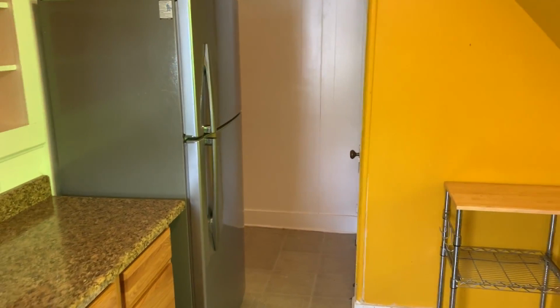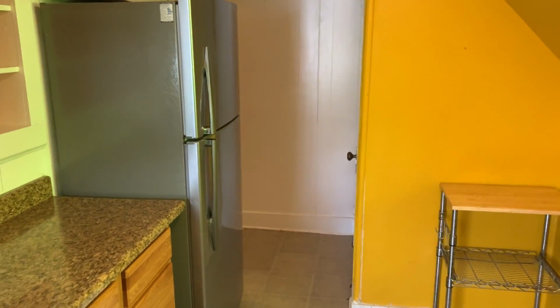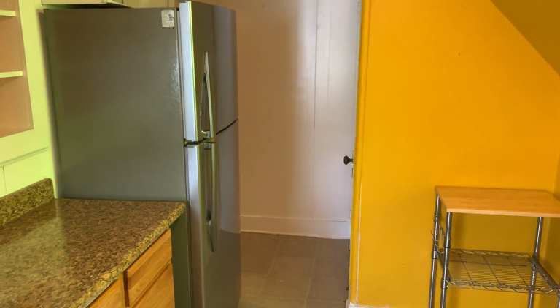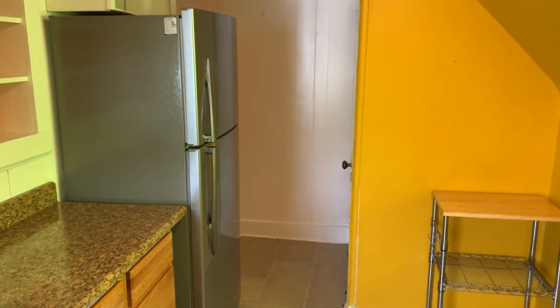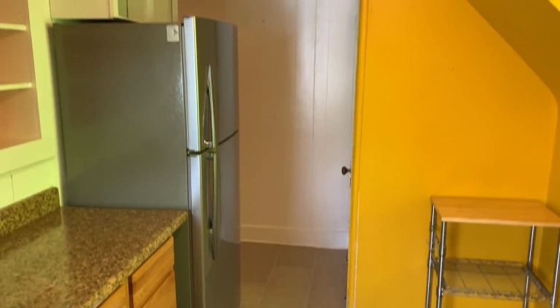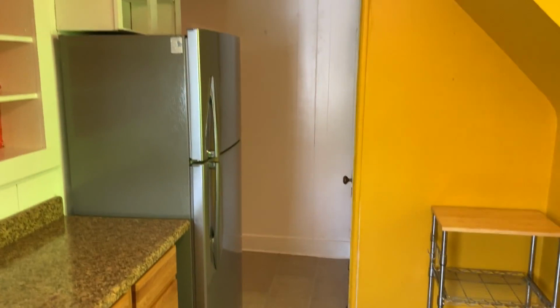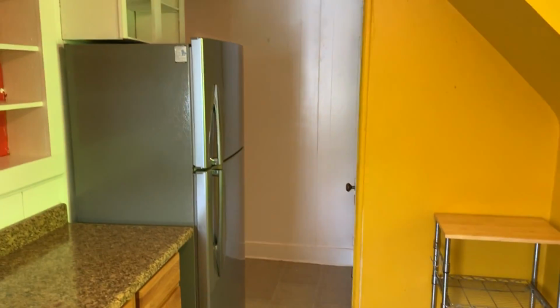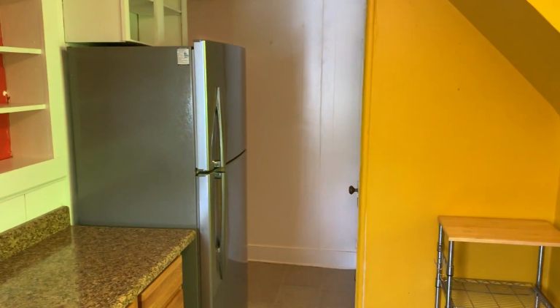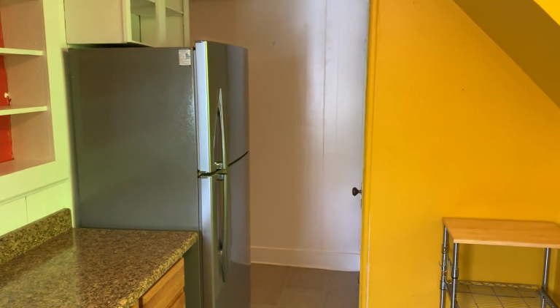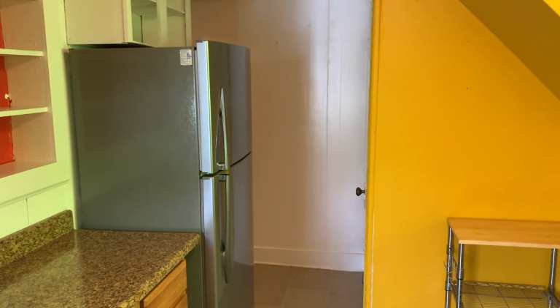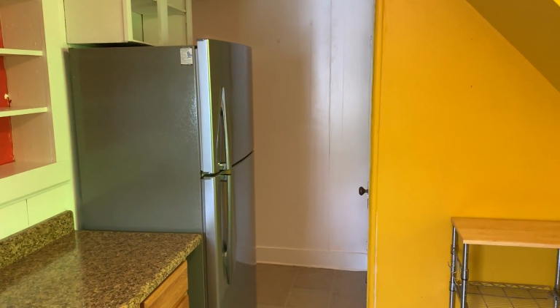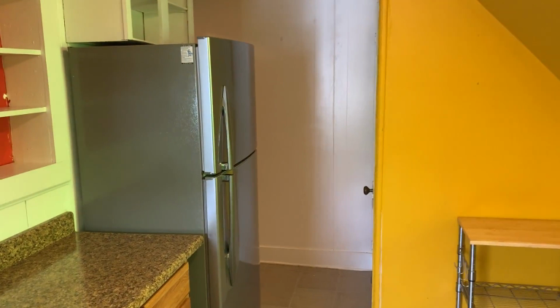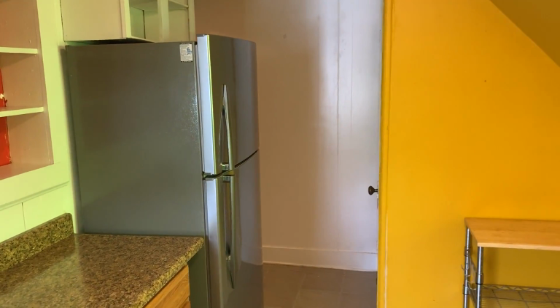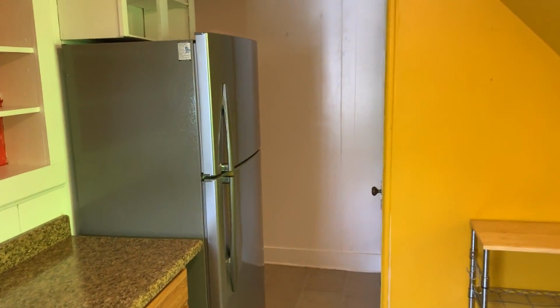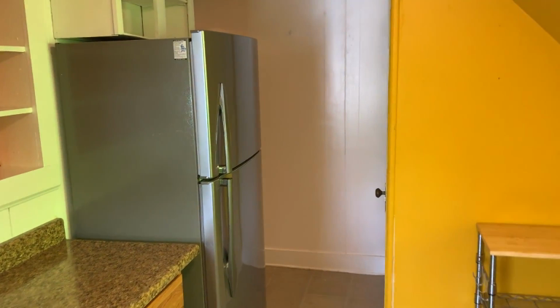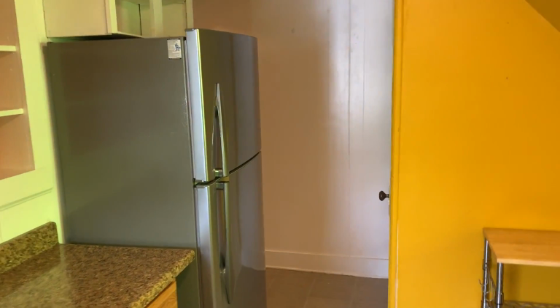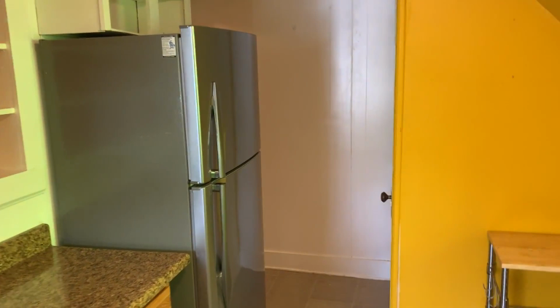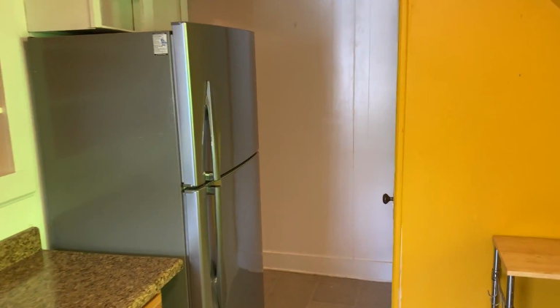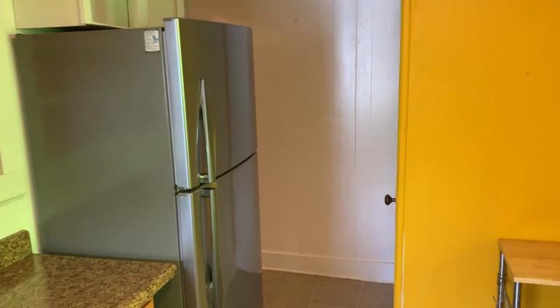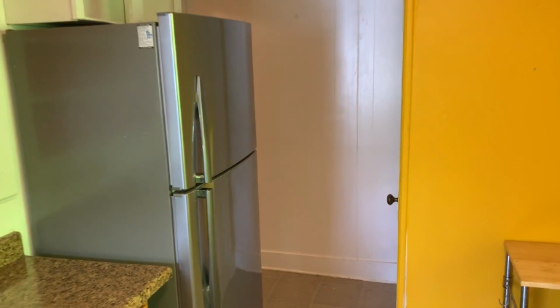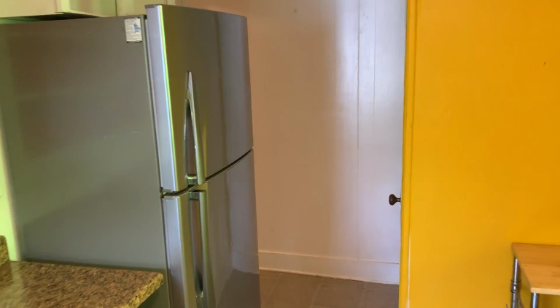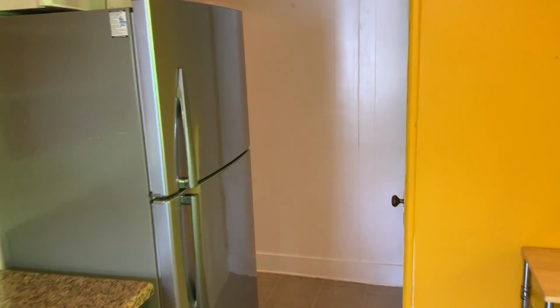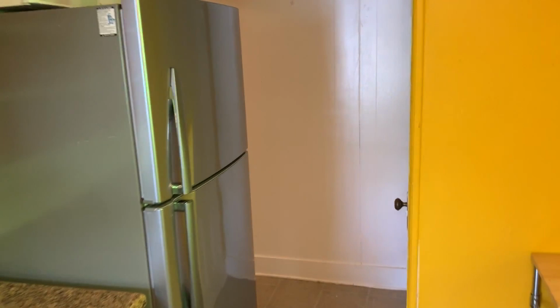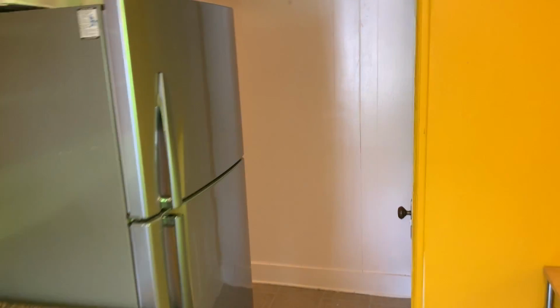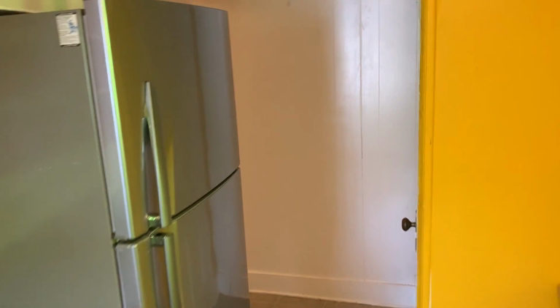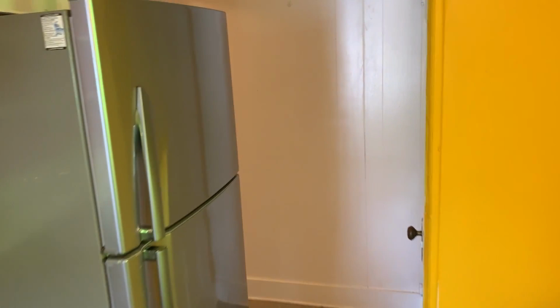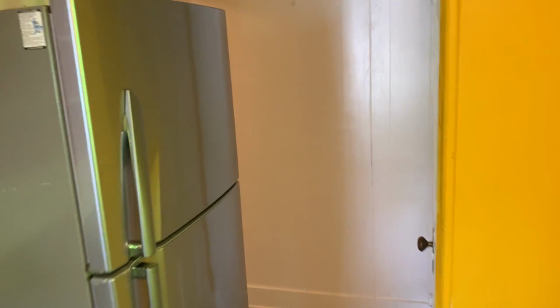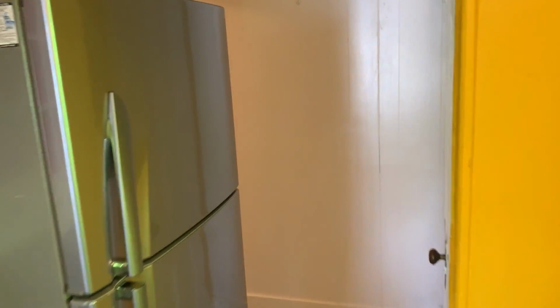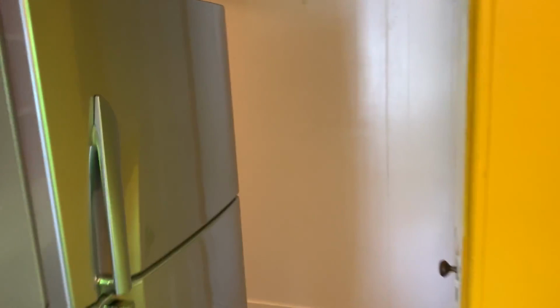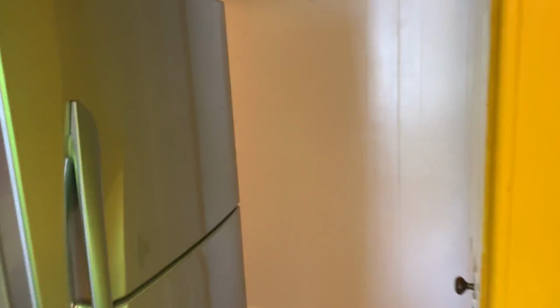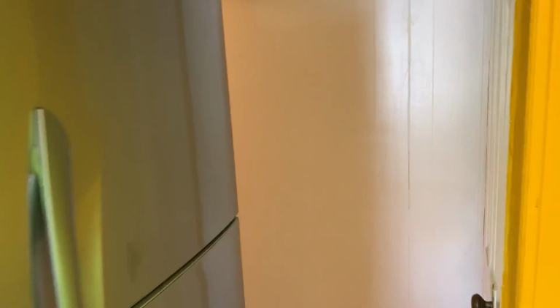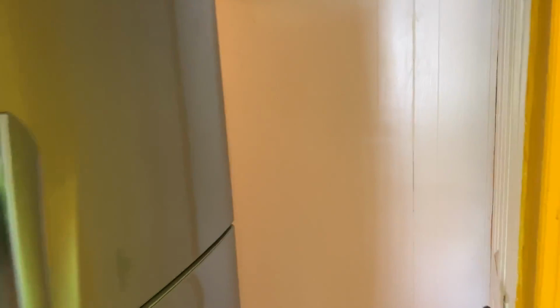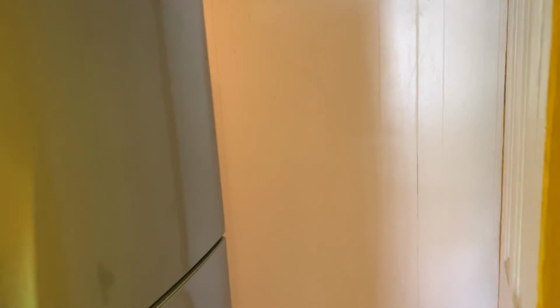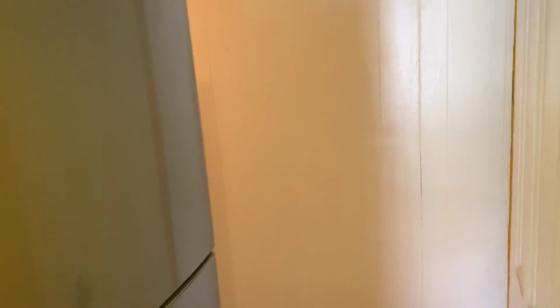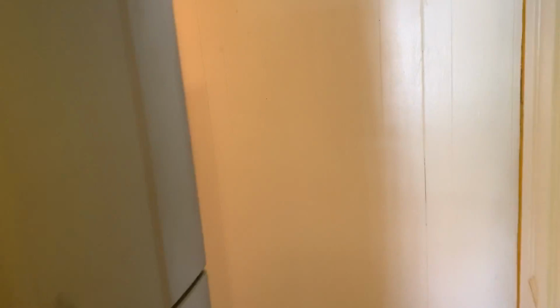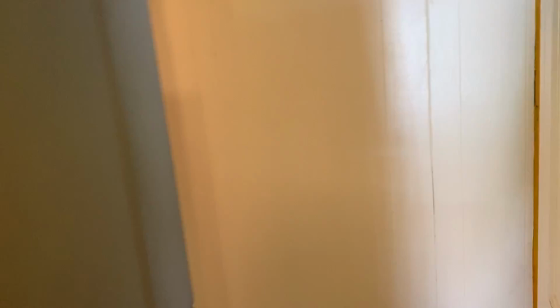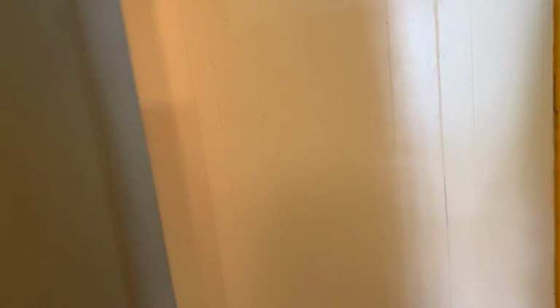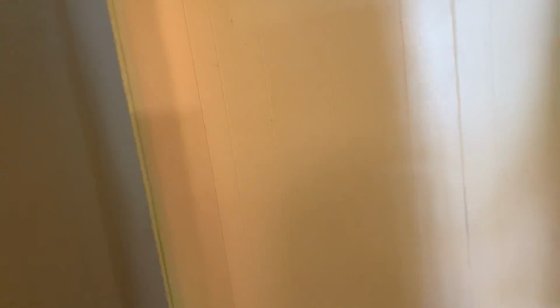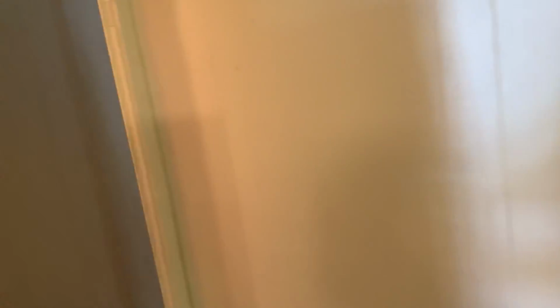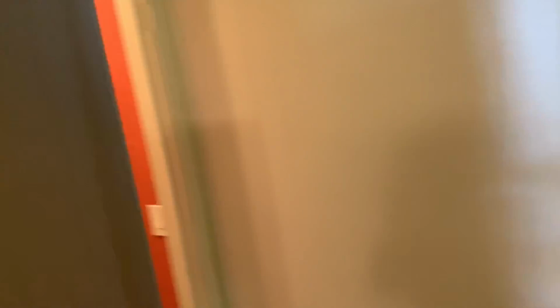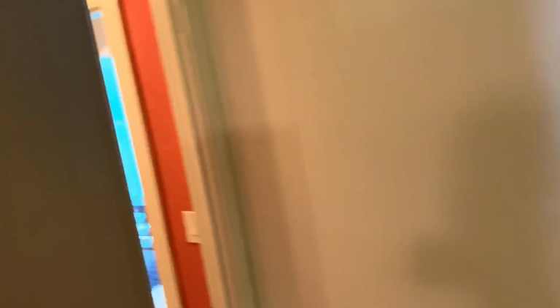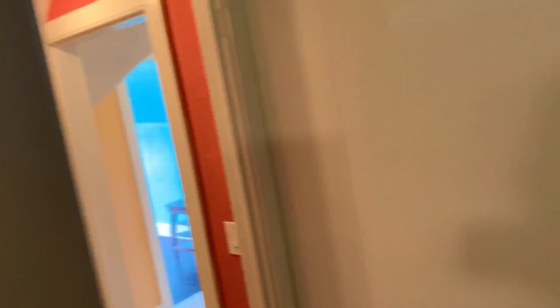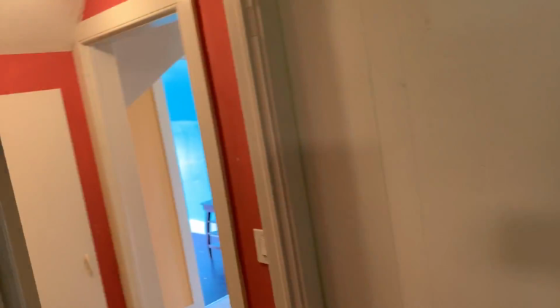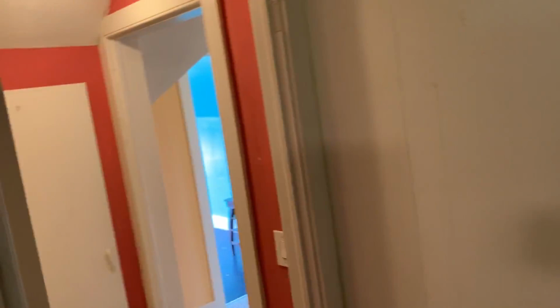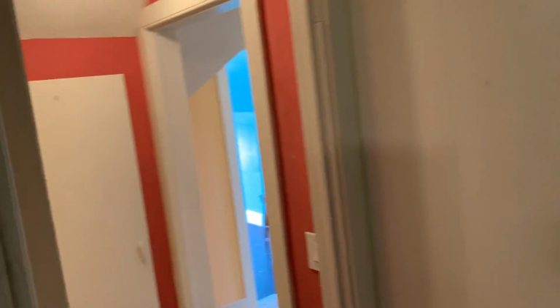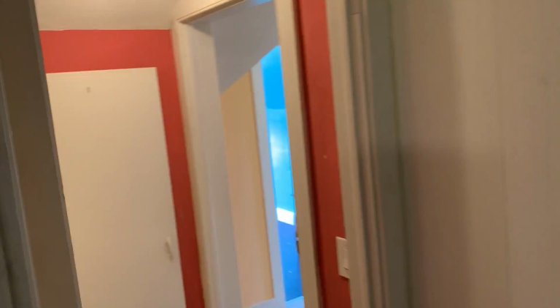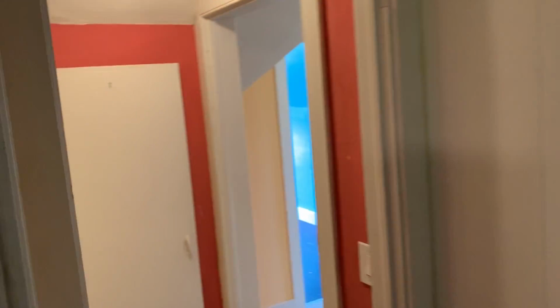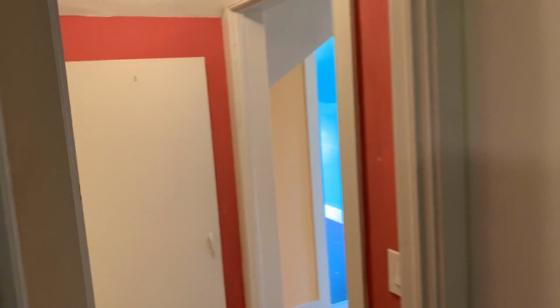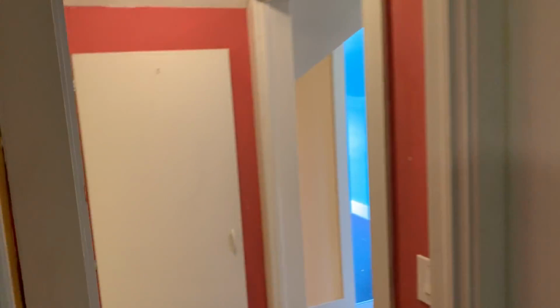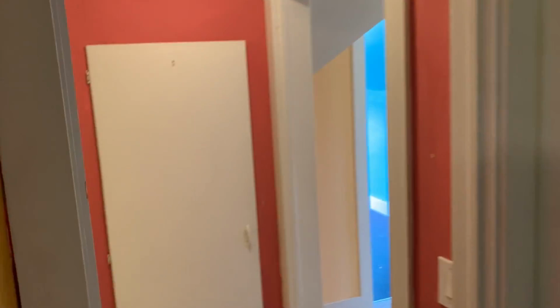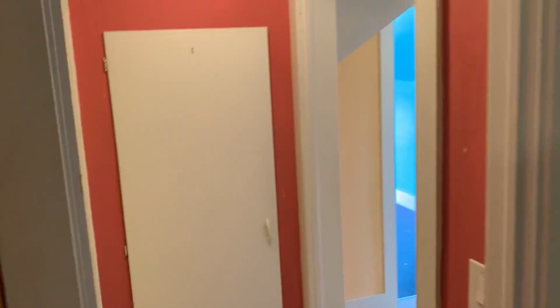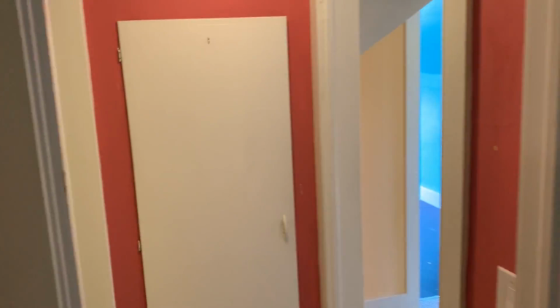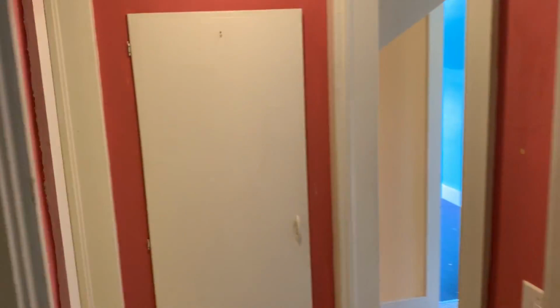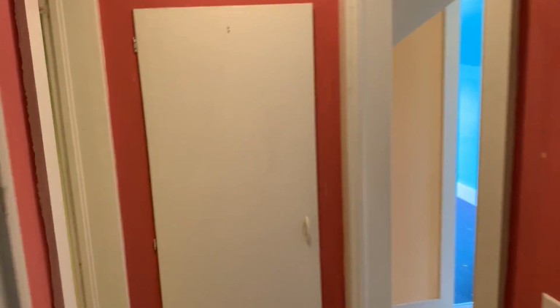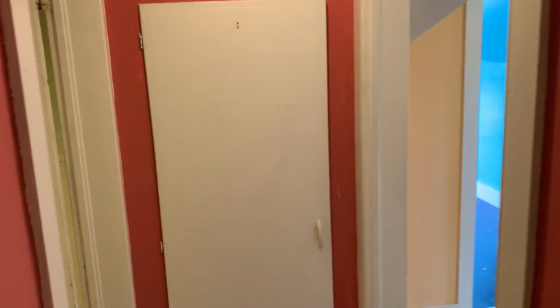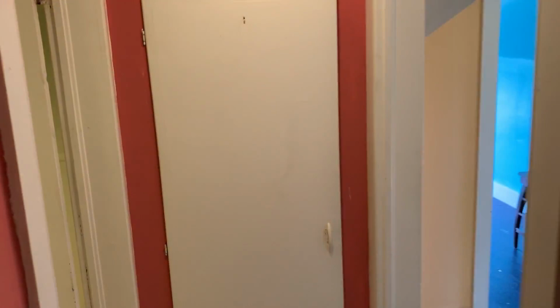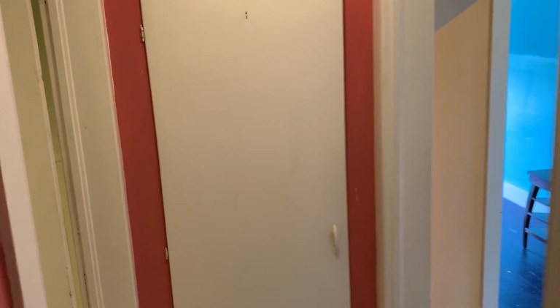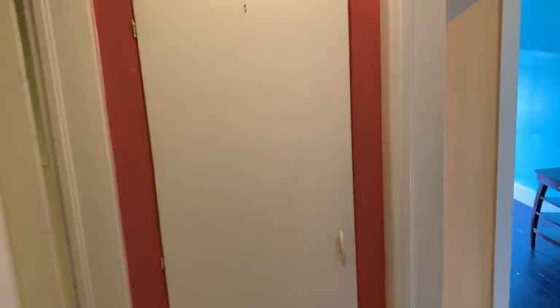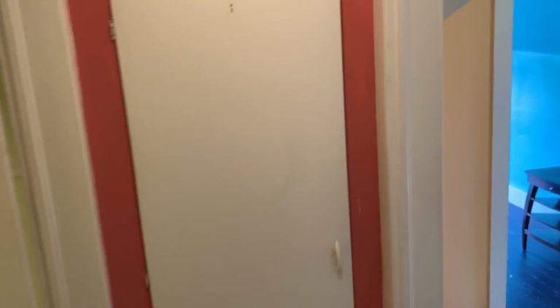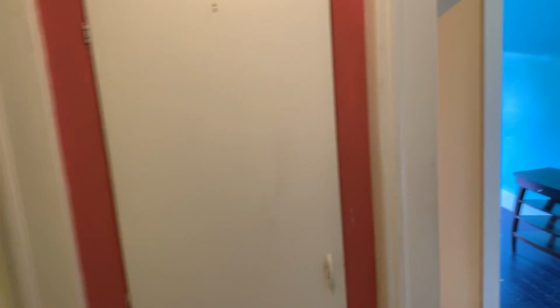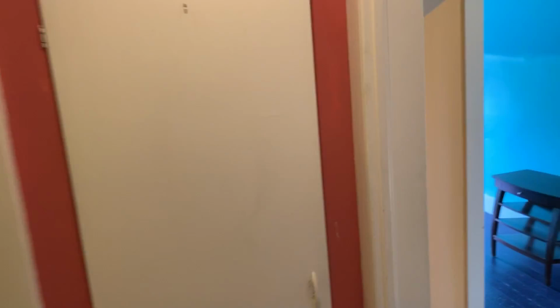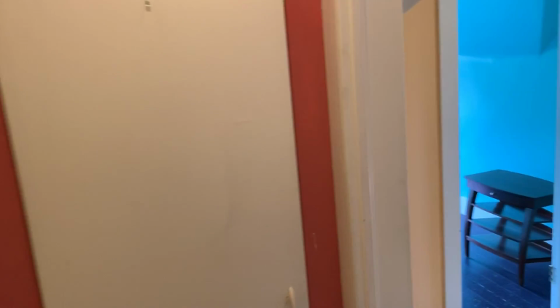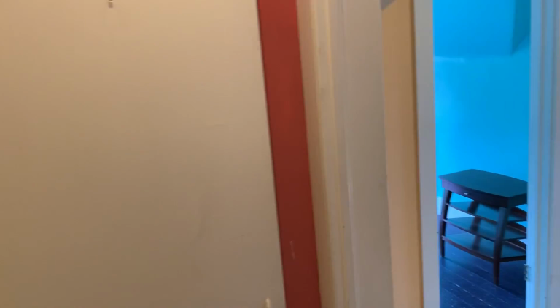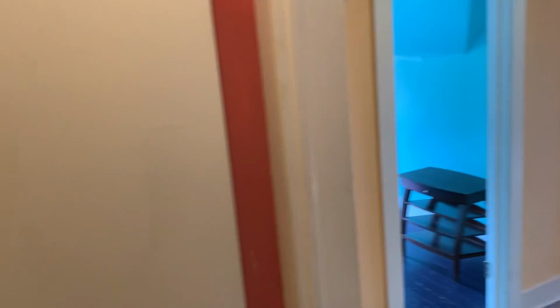We'll take you through here. Lots of closet space. Beautiful bright colors.